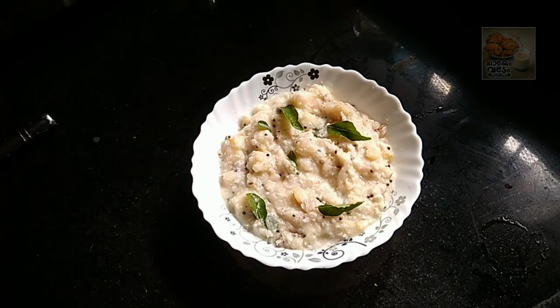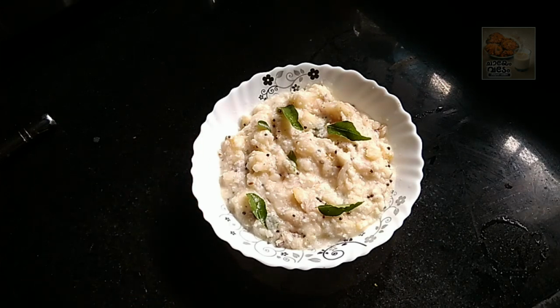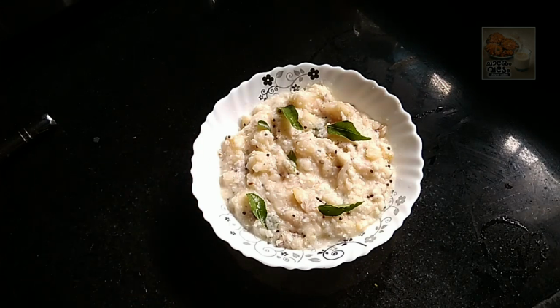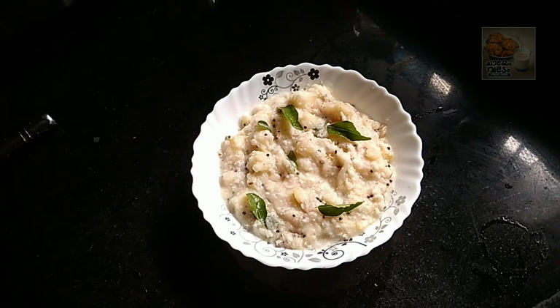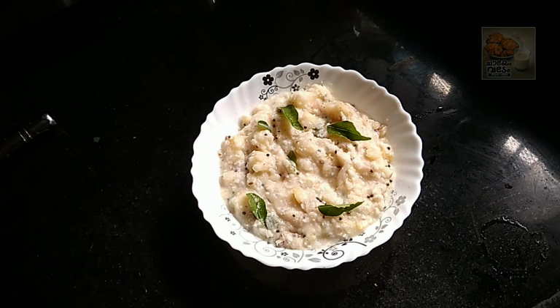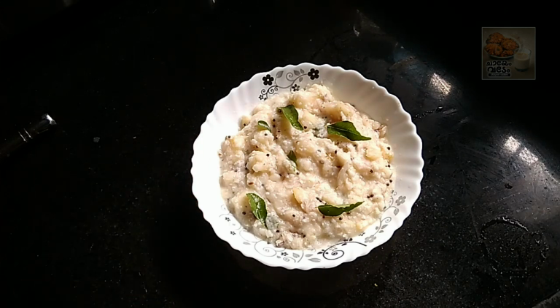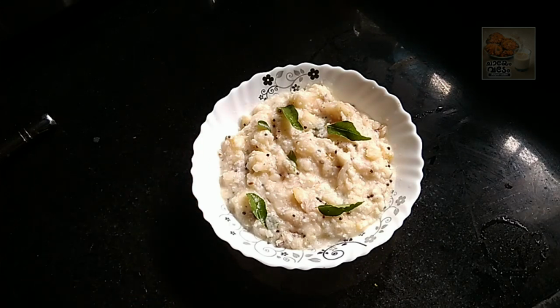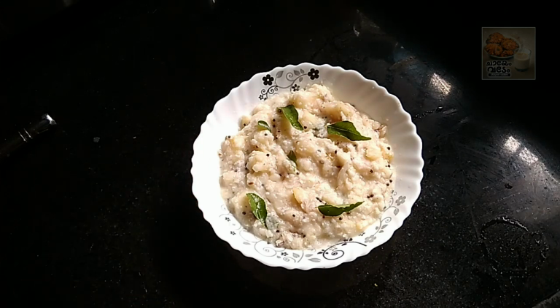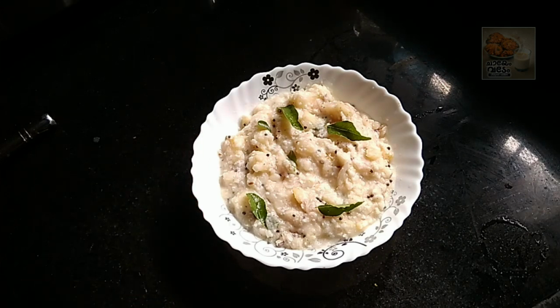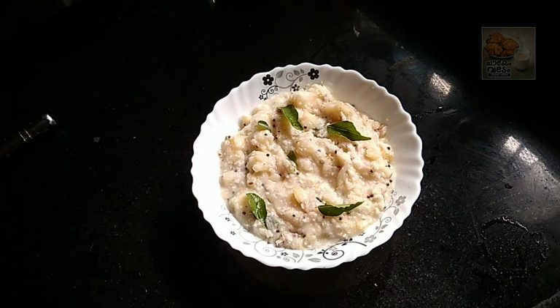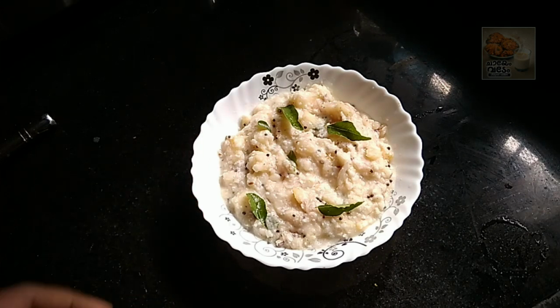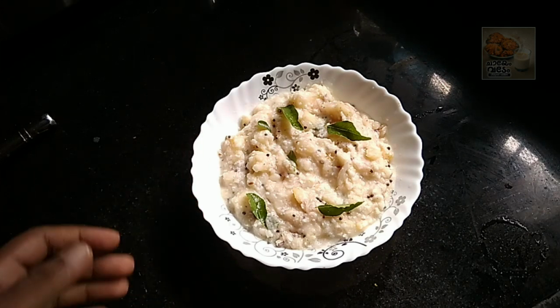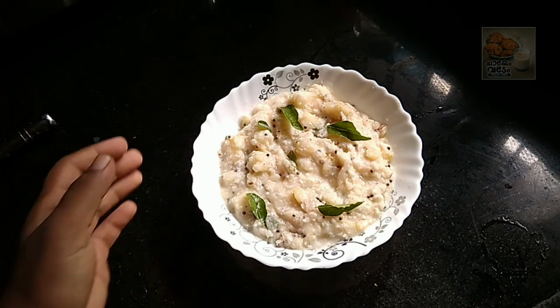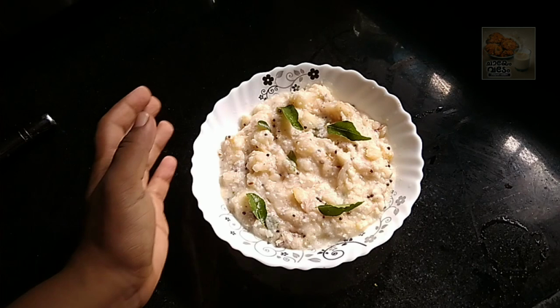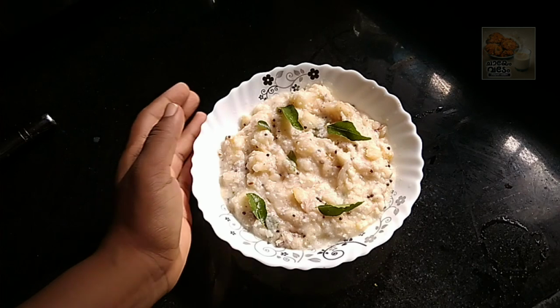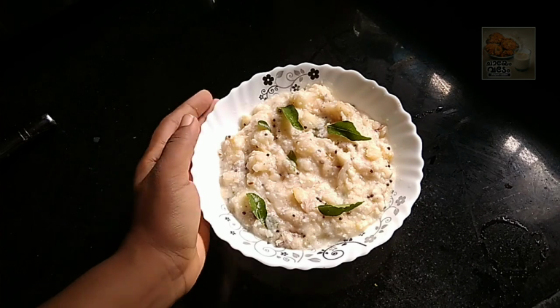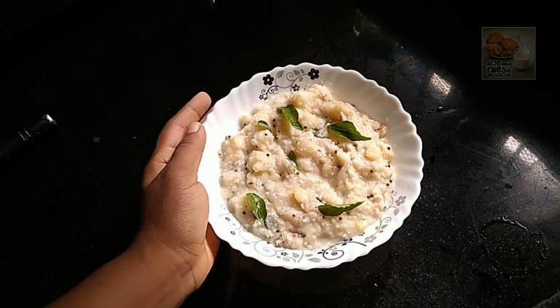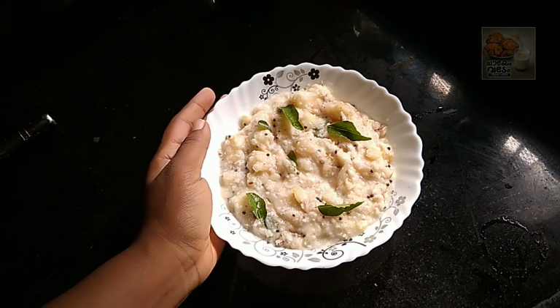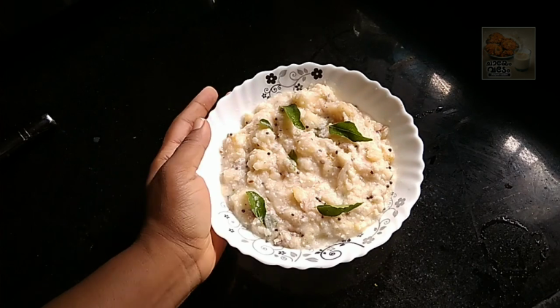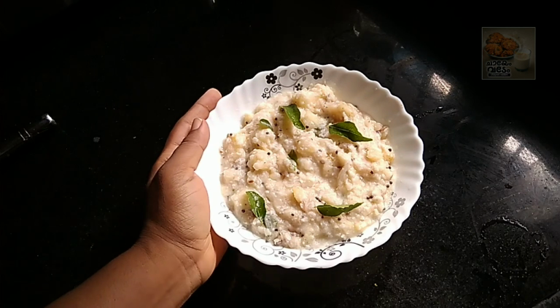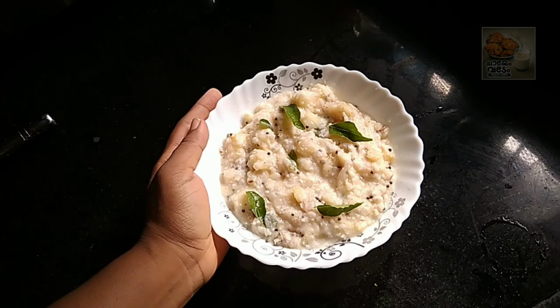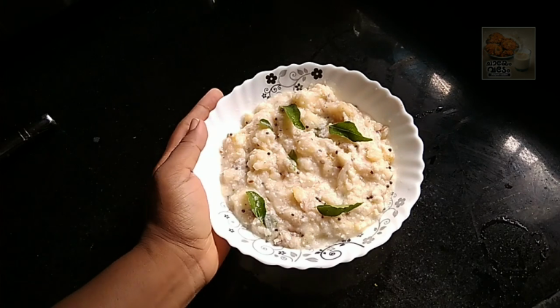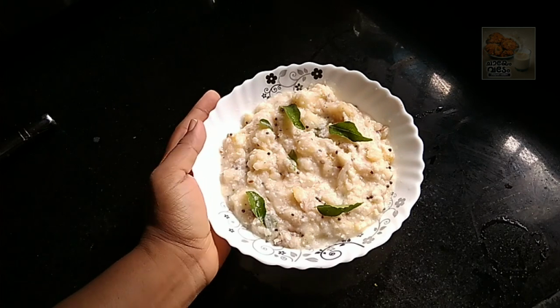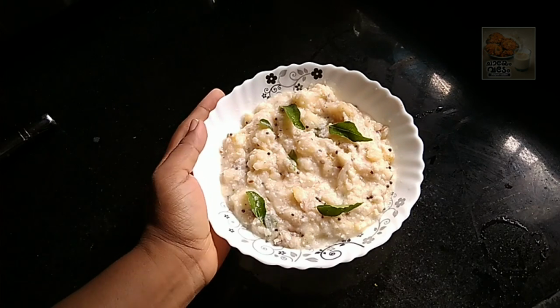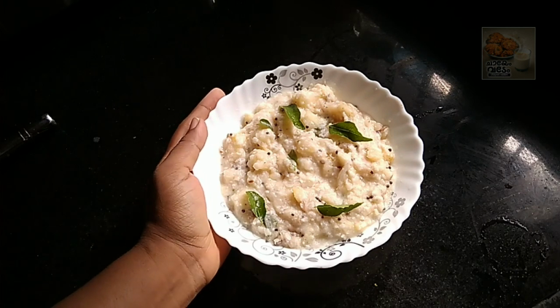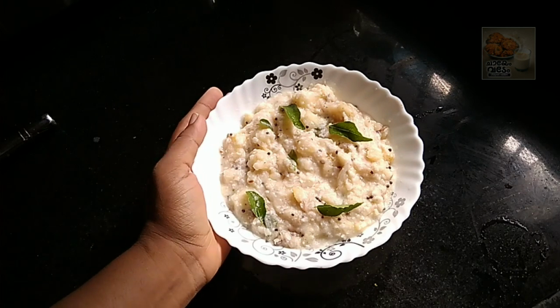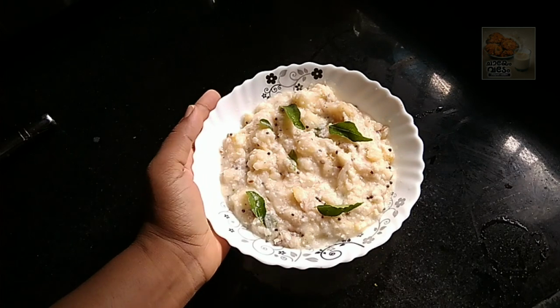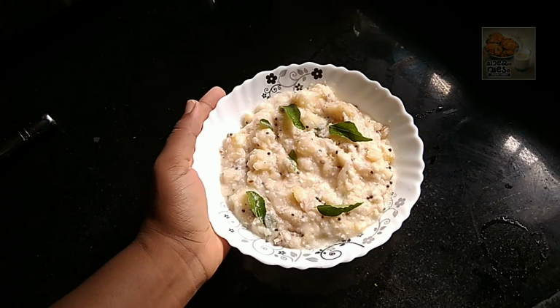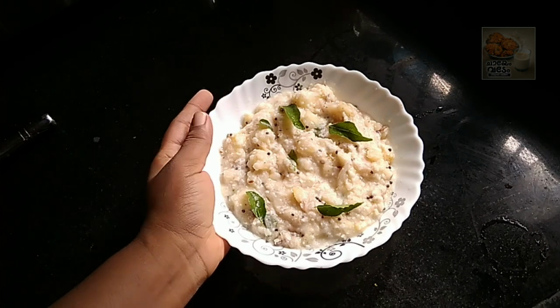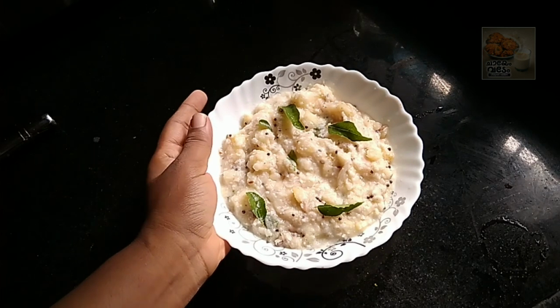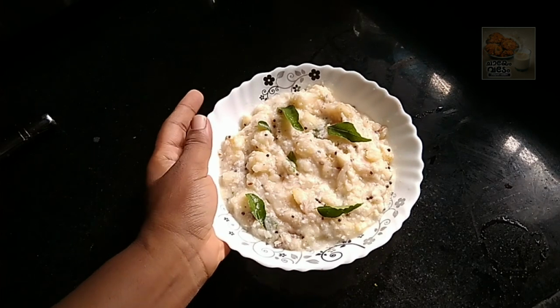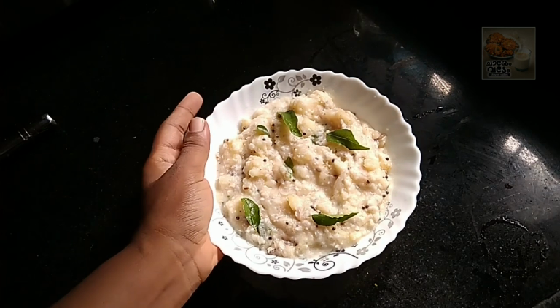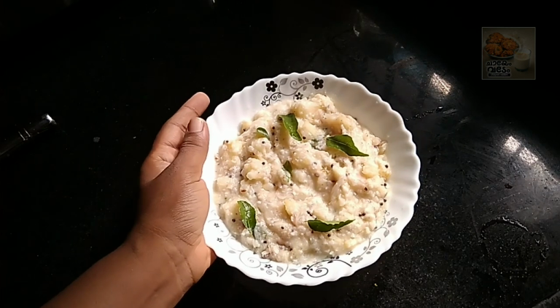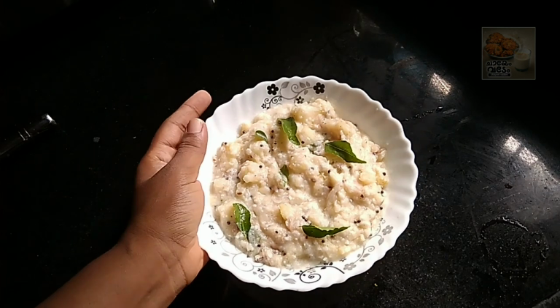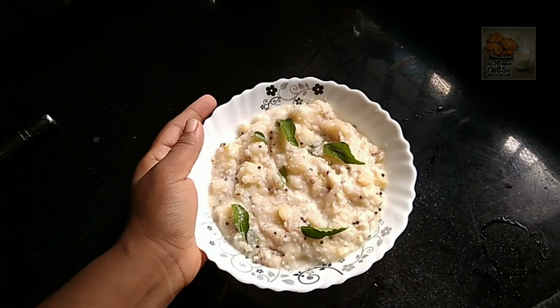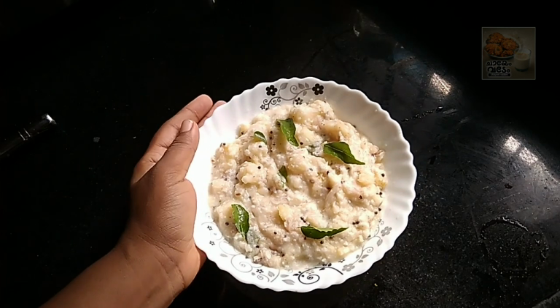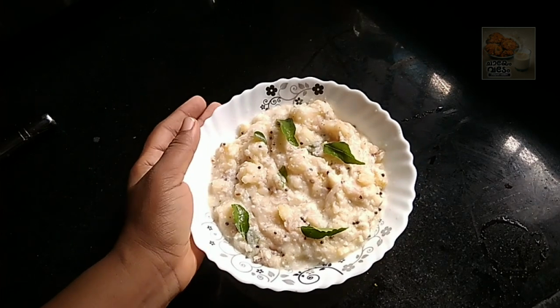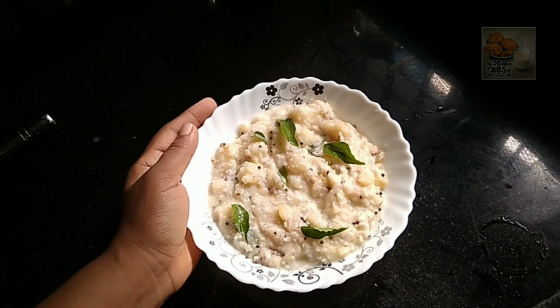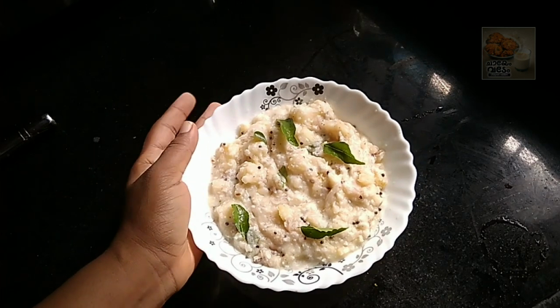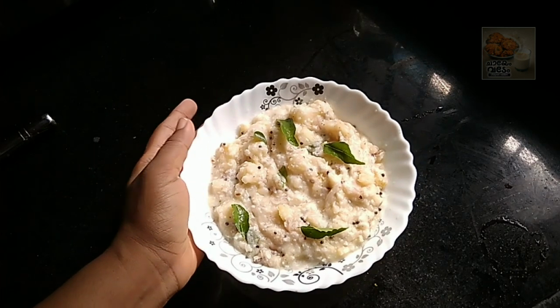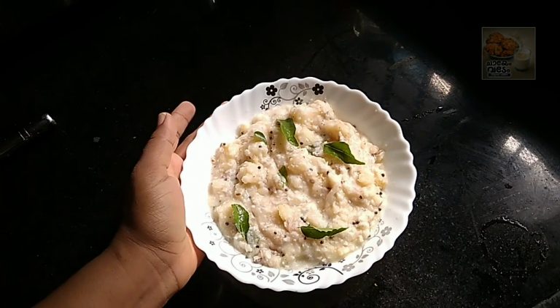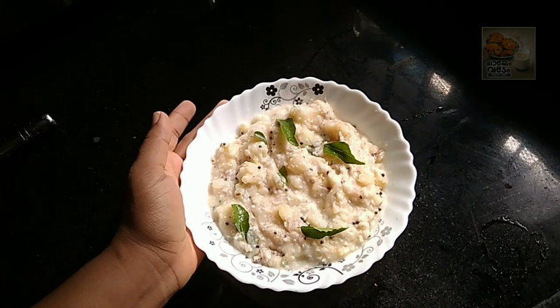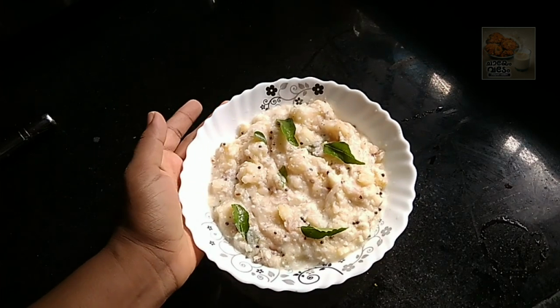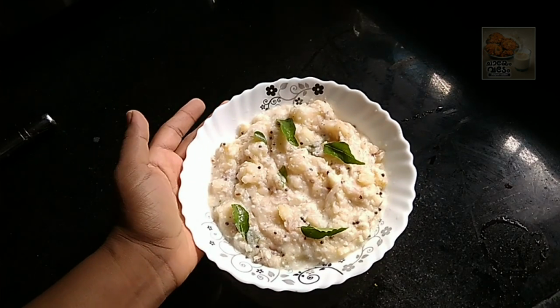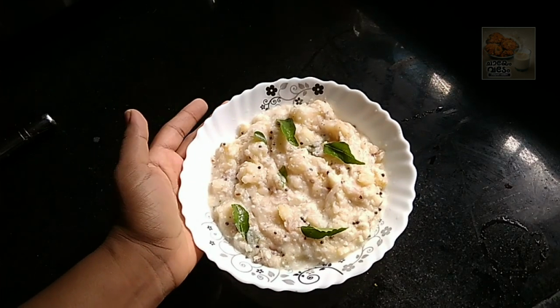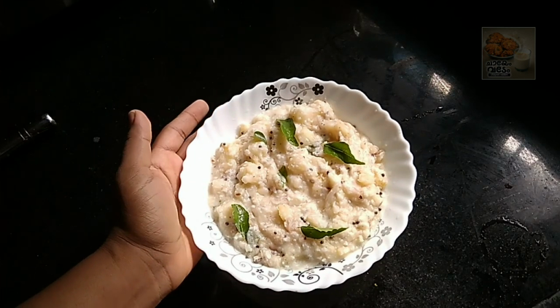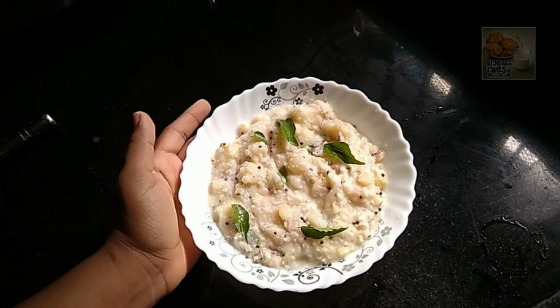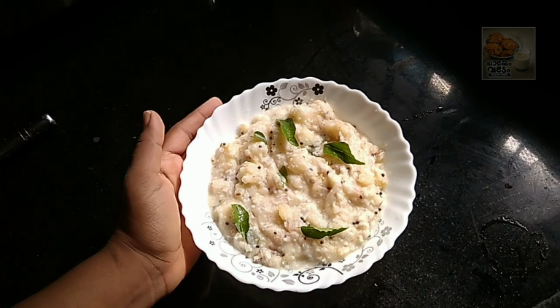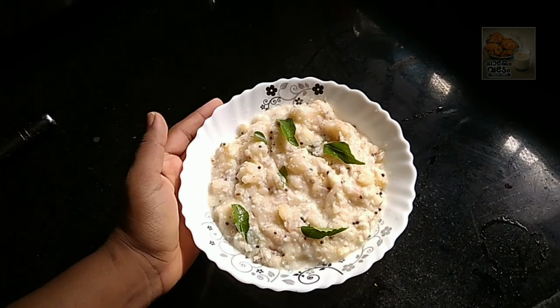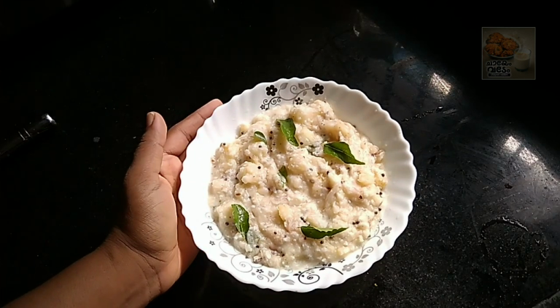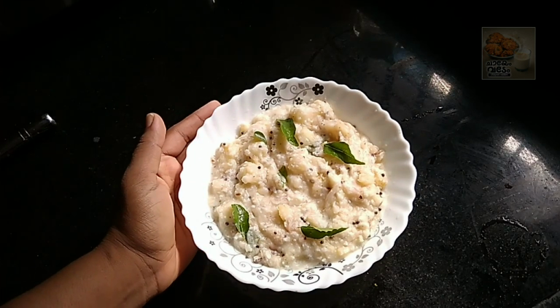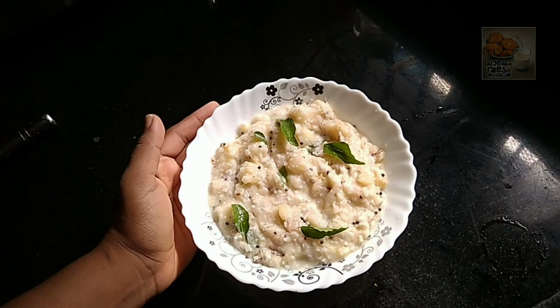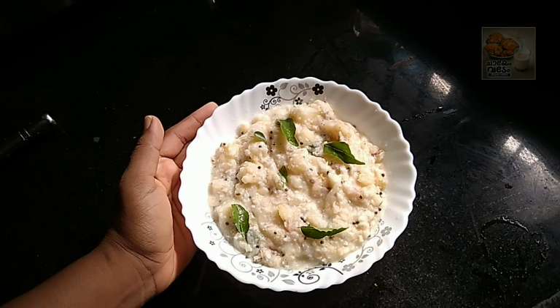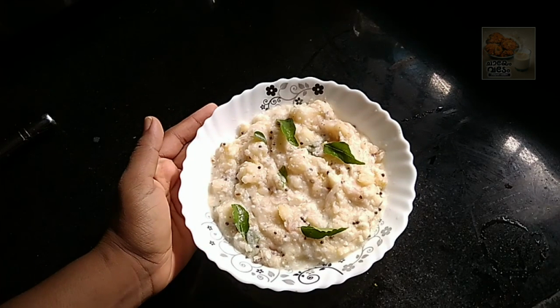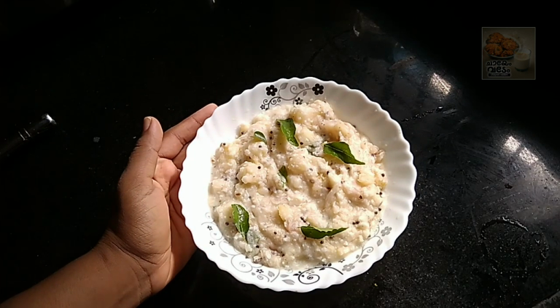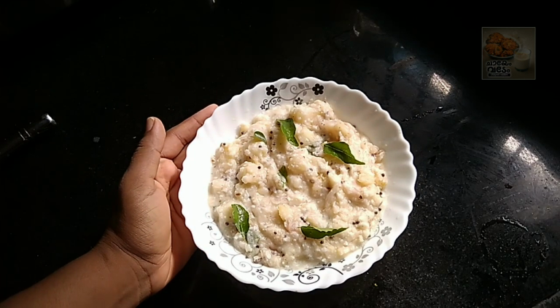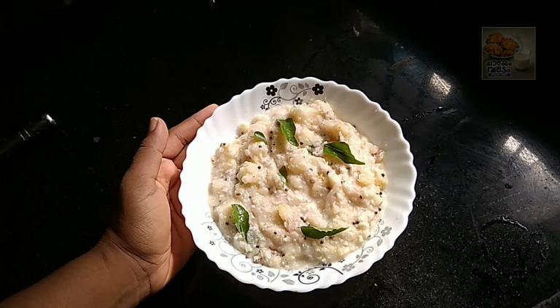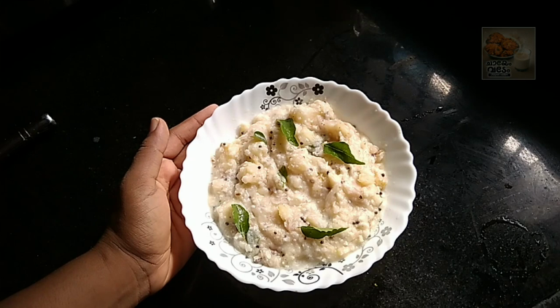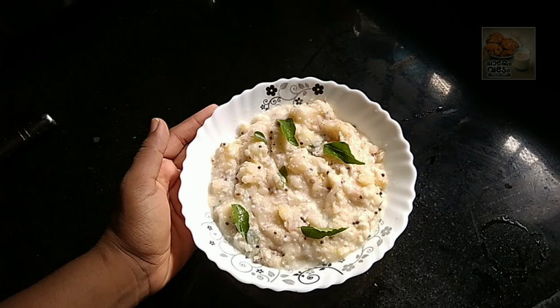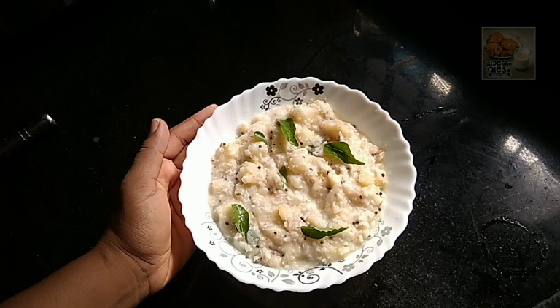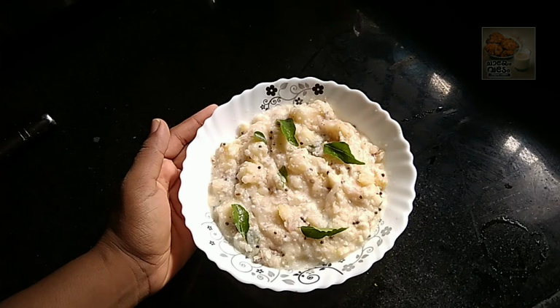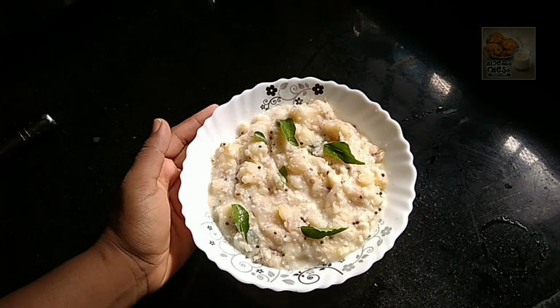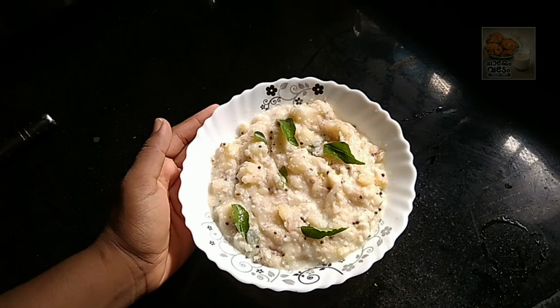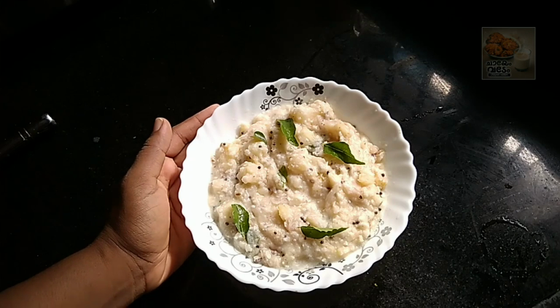Now, I am going to share the recipe. Let's go to the video.